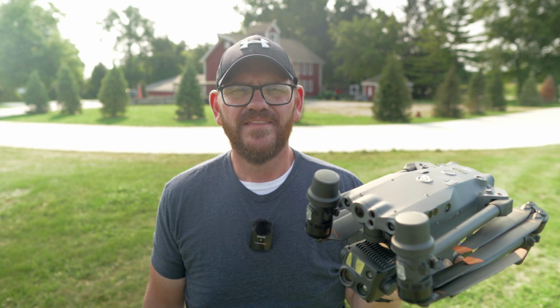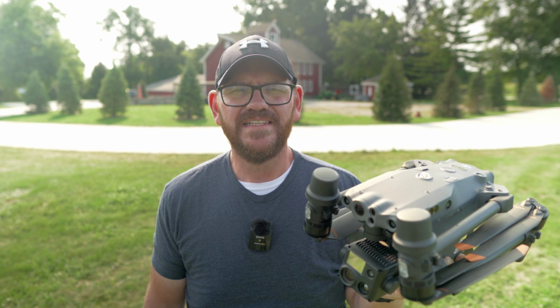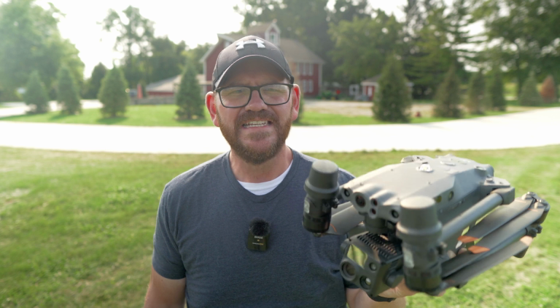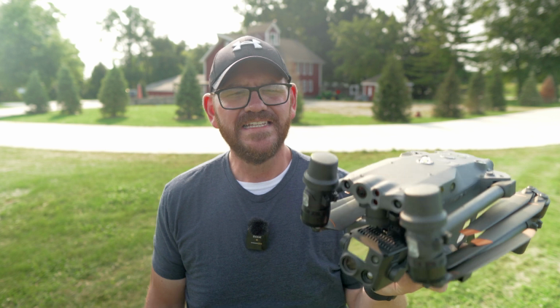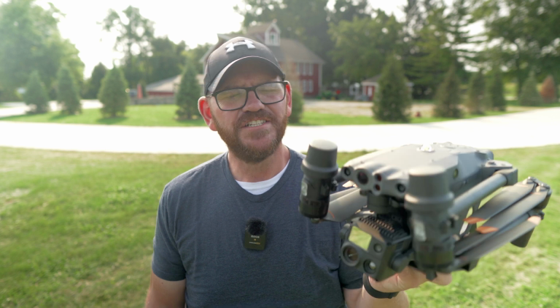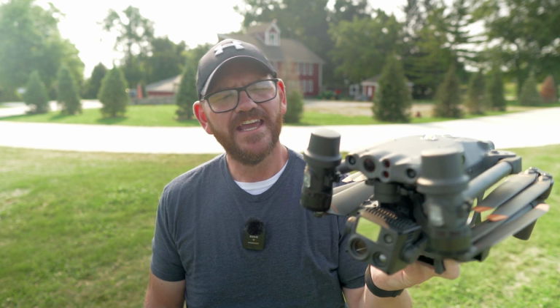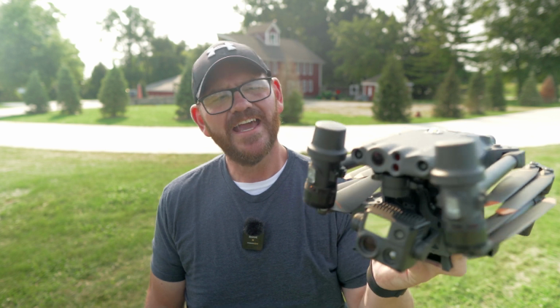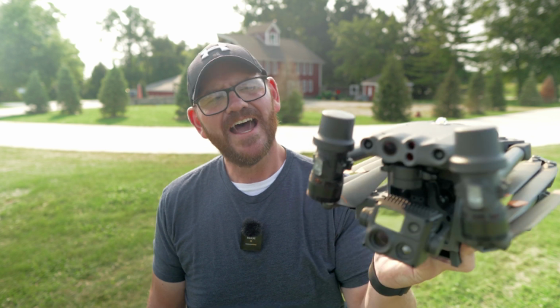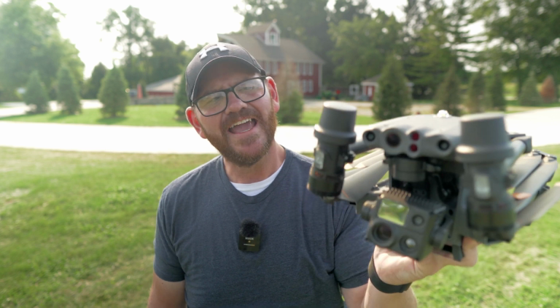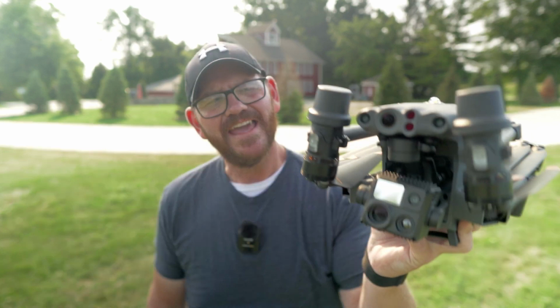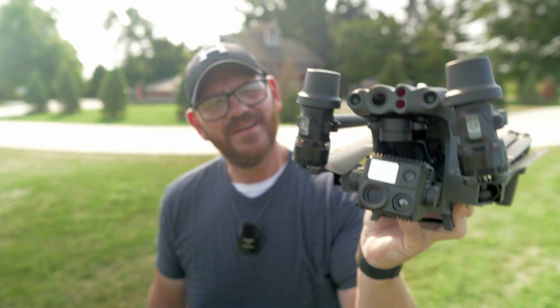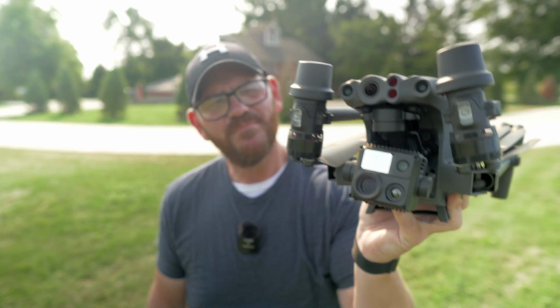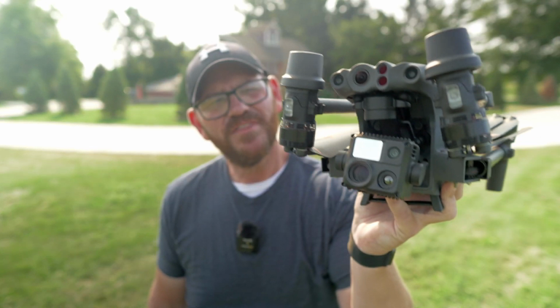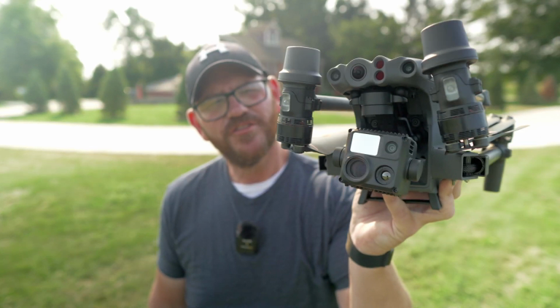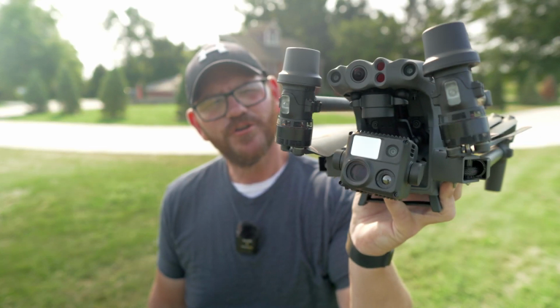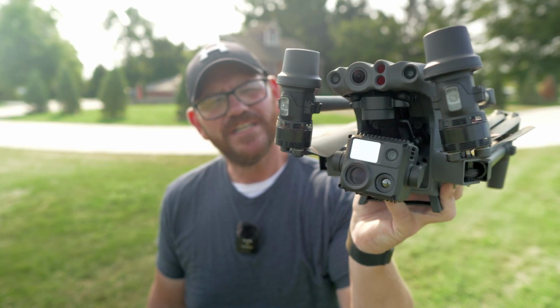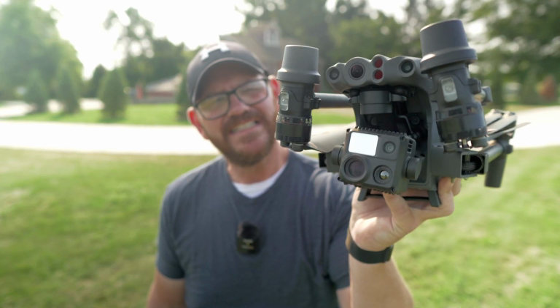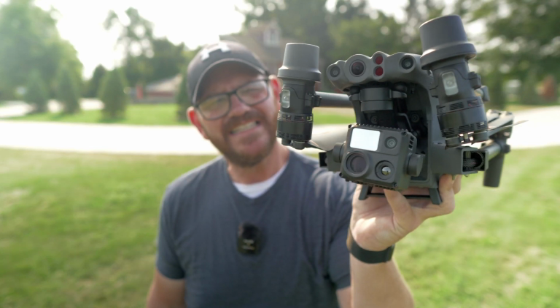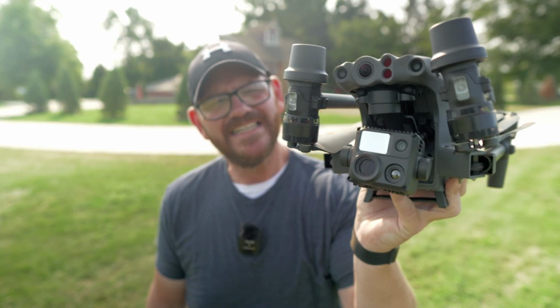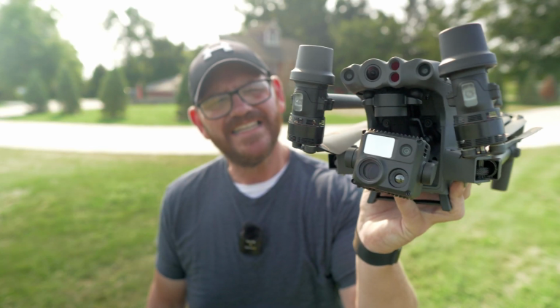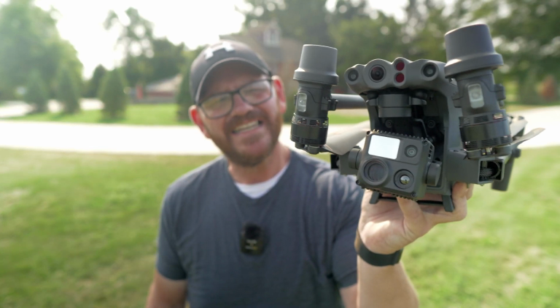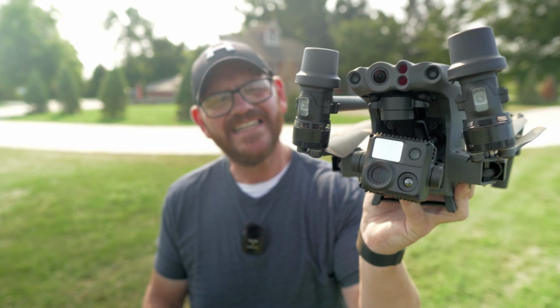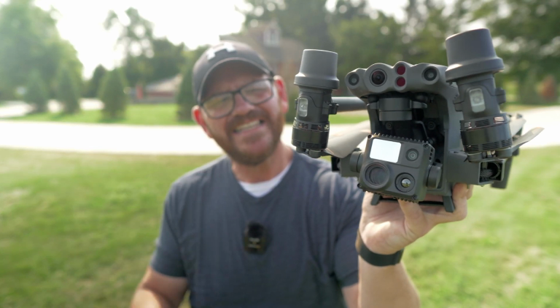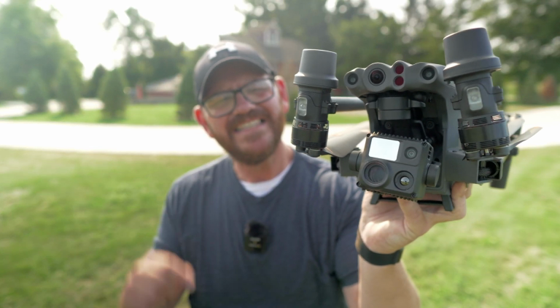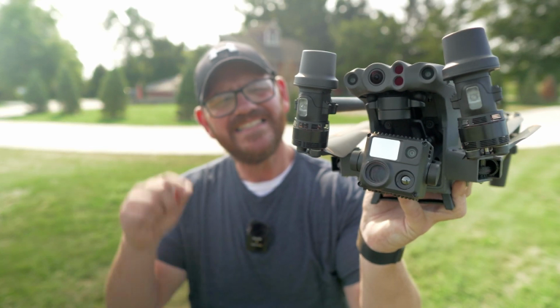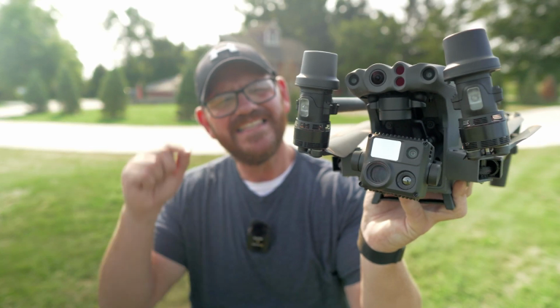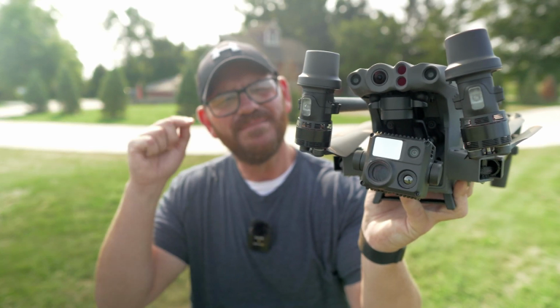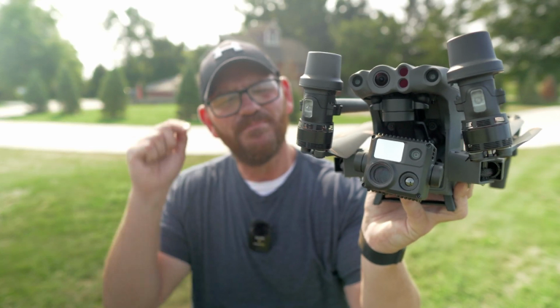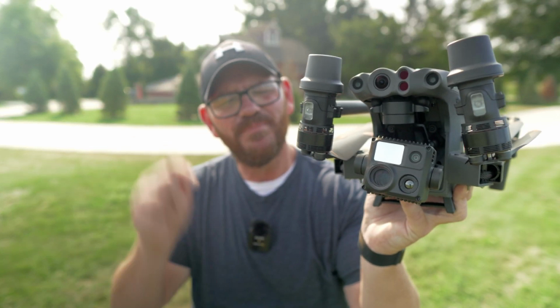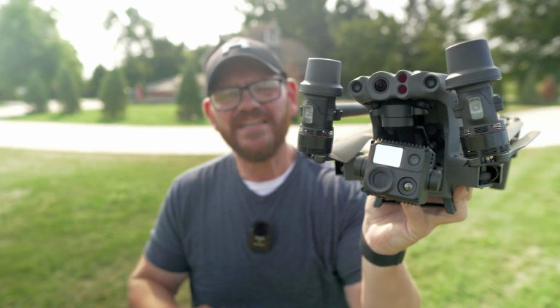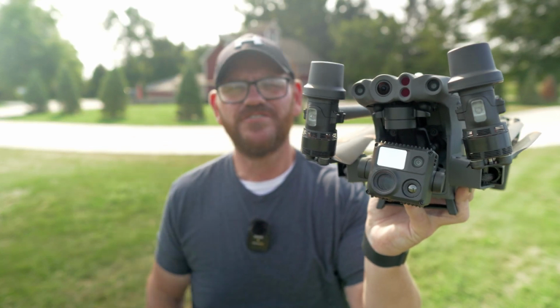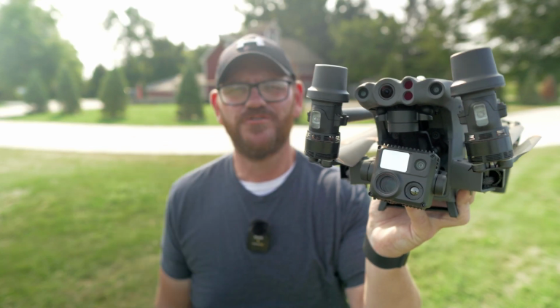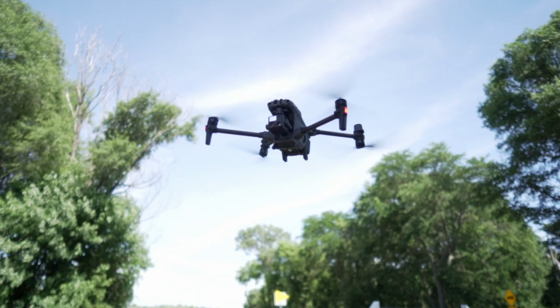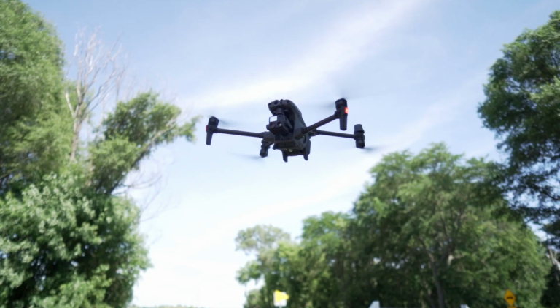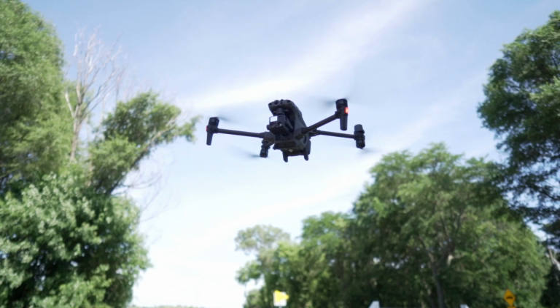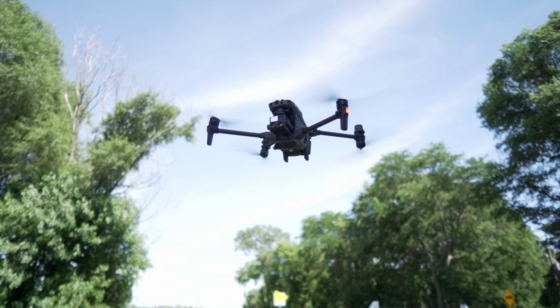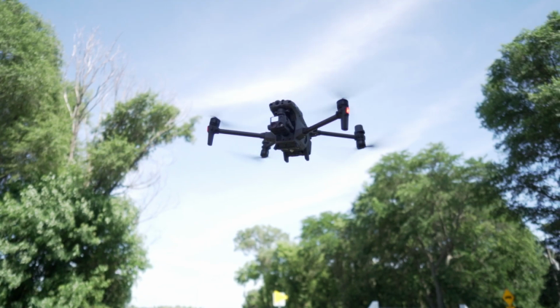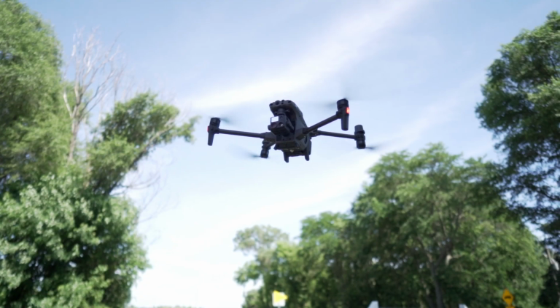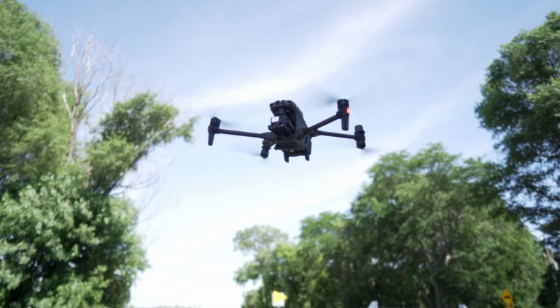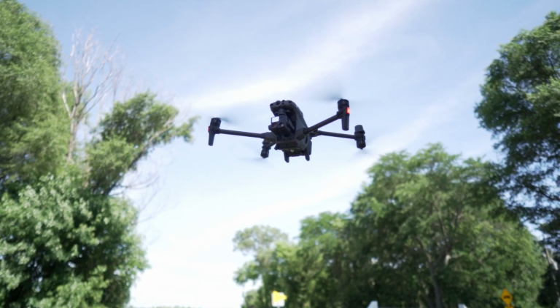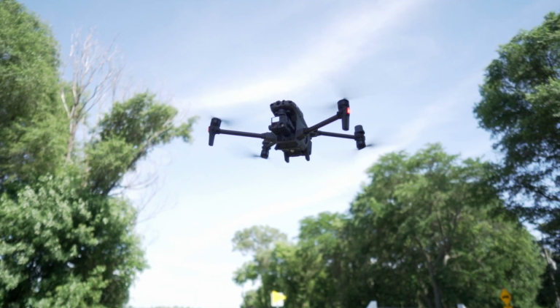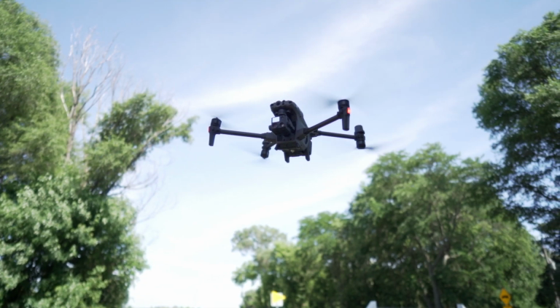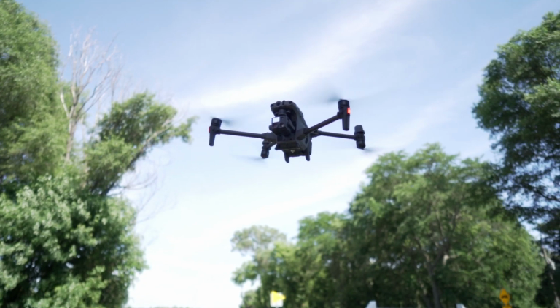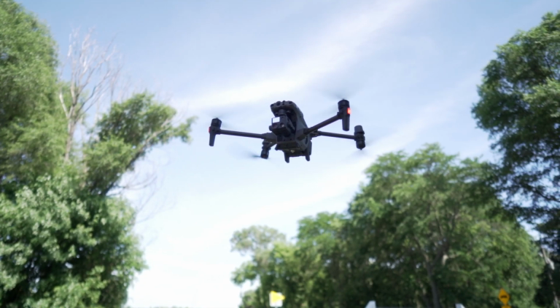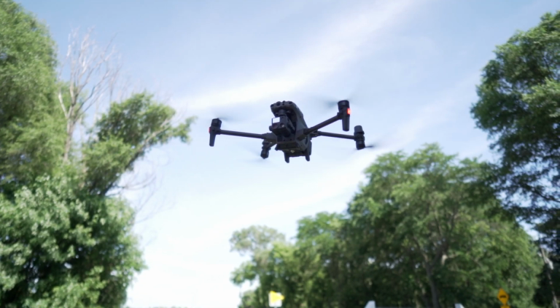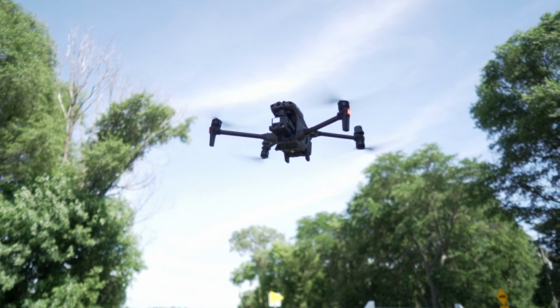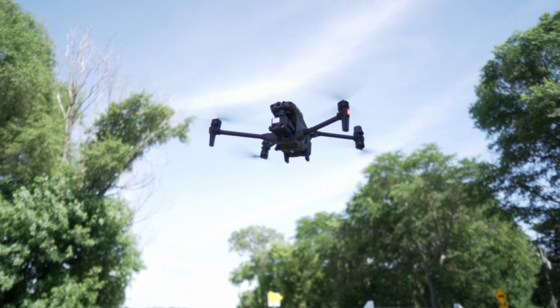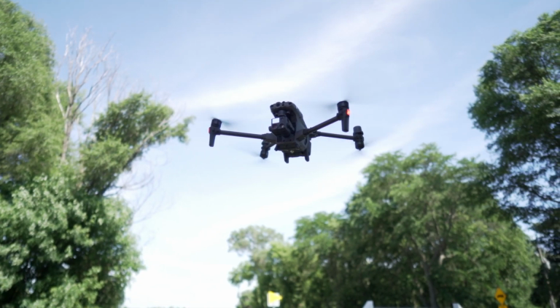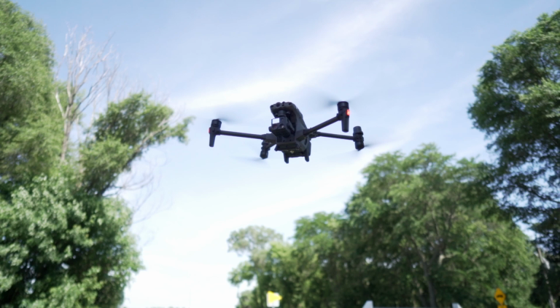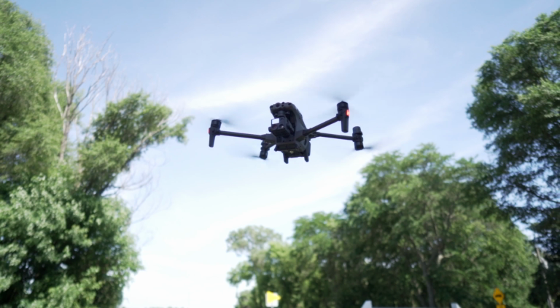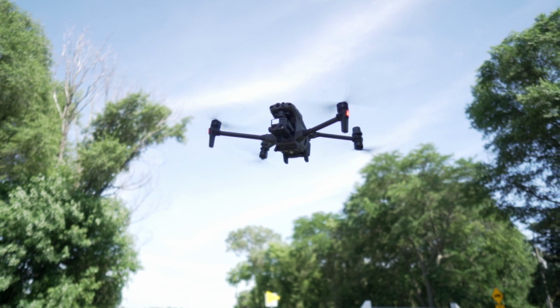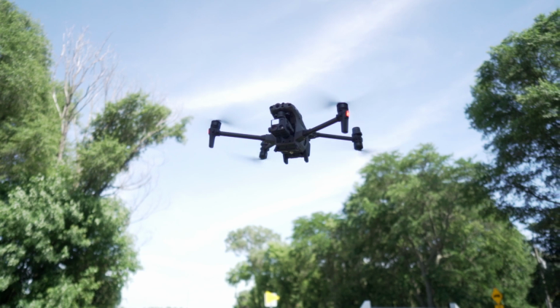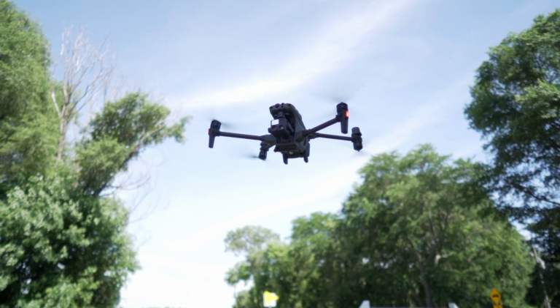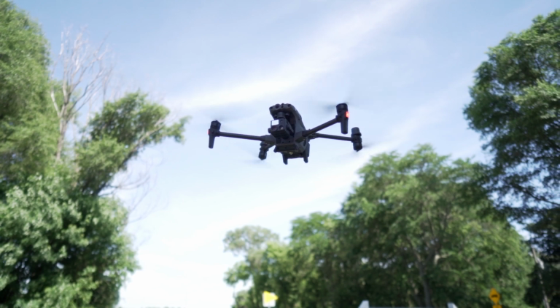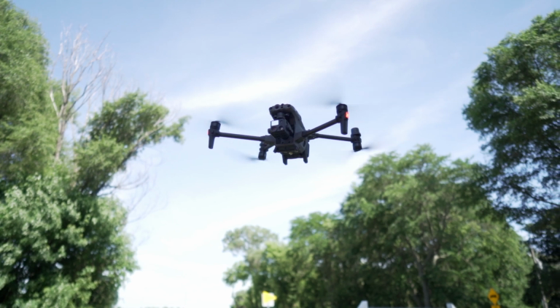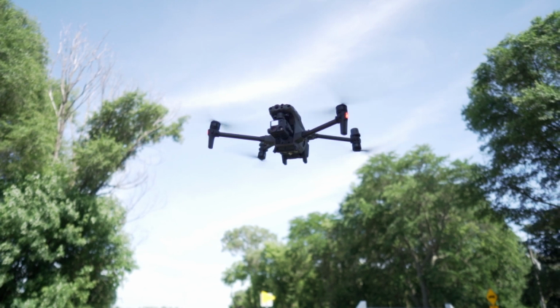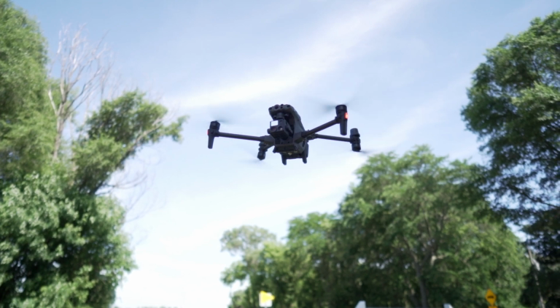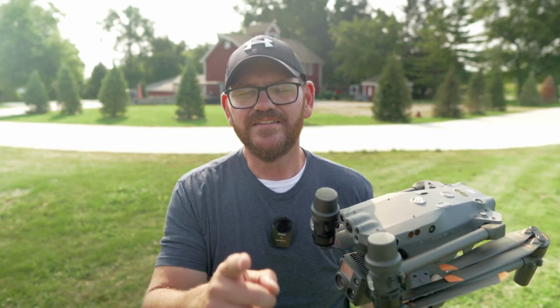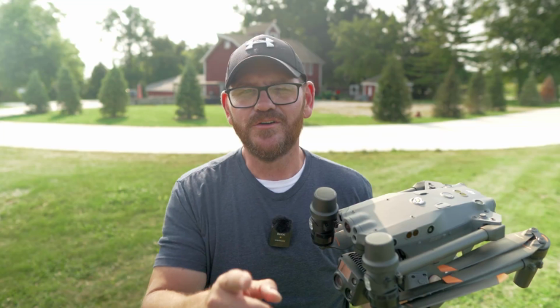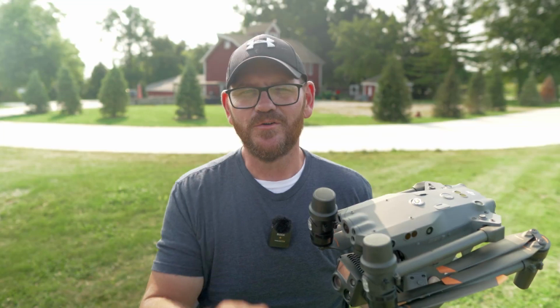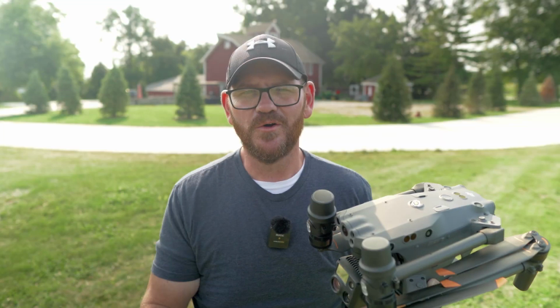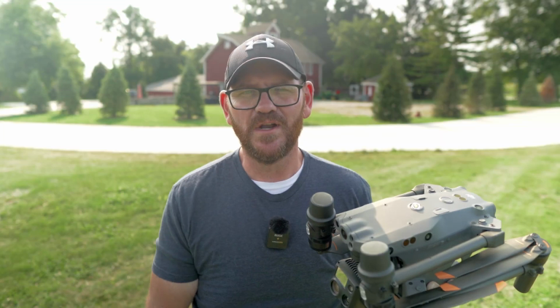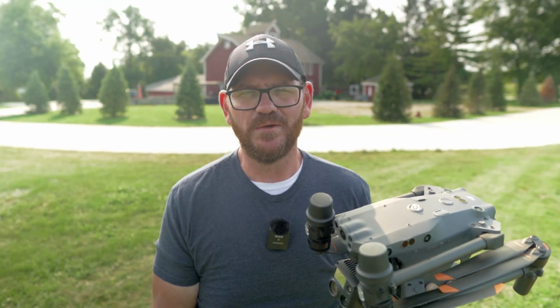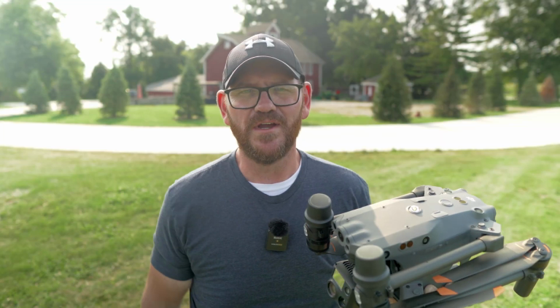The DJI M30T. It is the best drone of all time — that's my opinion. I'm going to tell you why. Don't go anywhere.